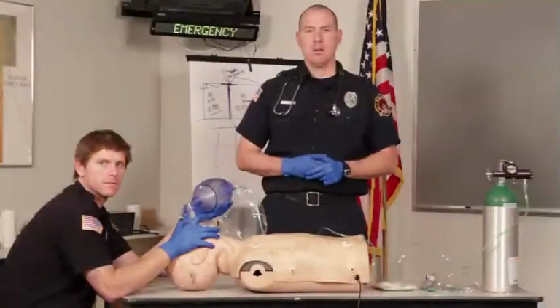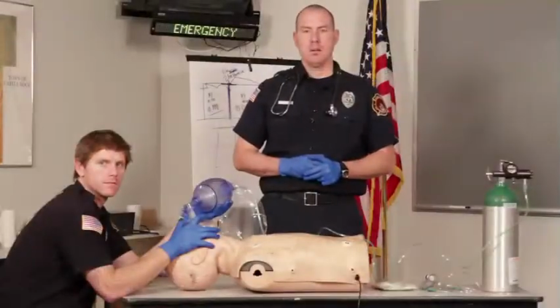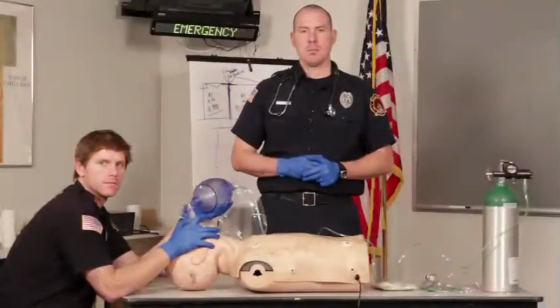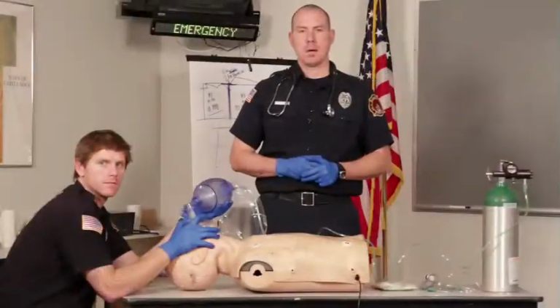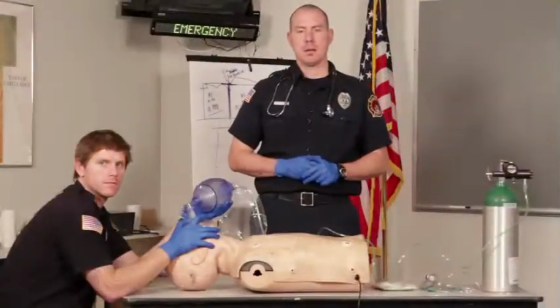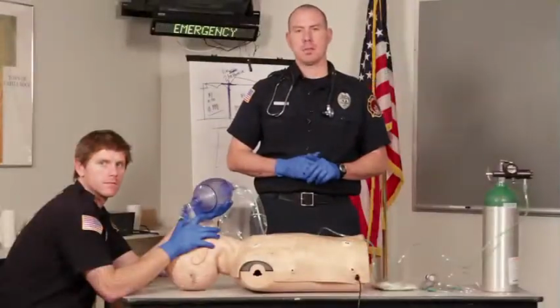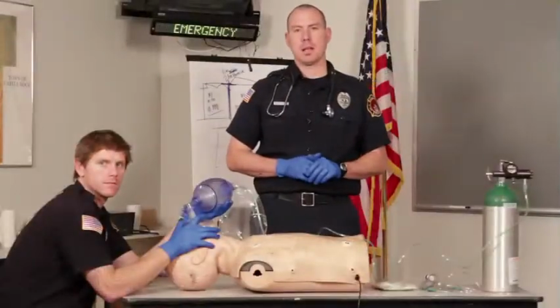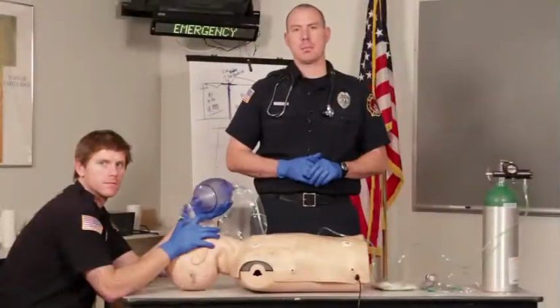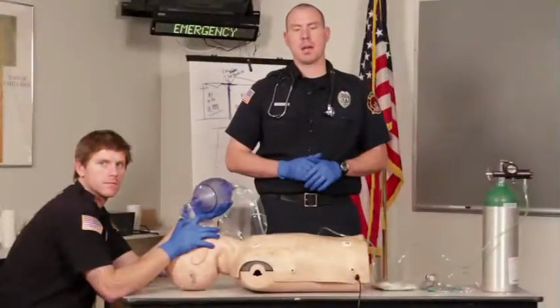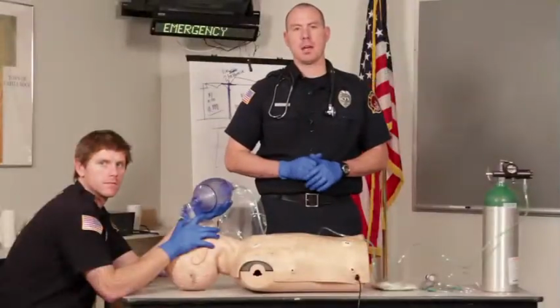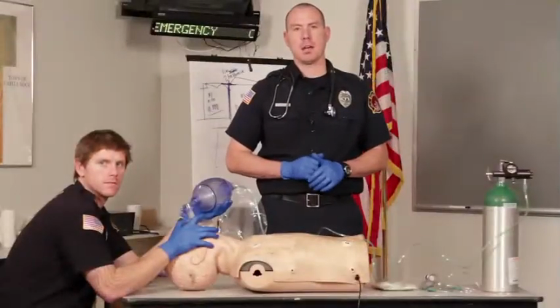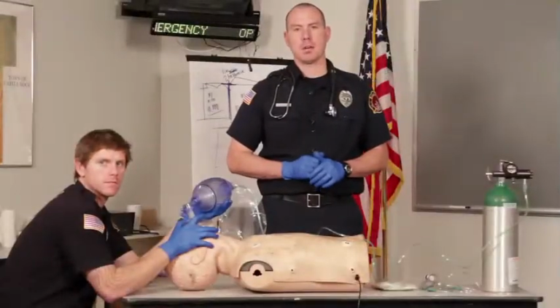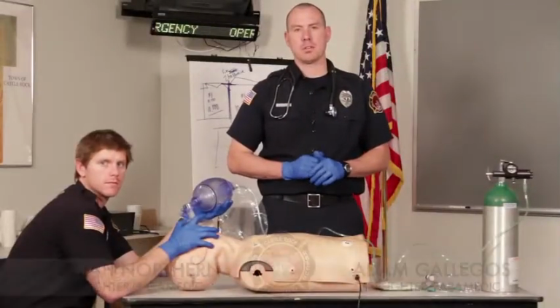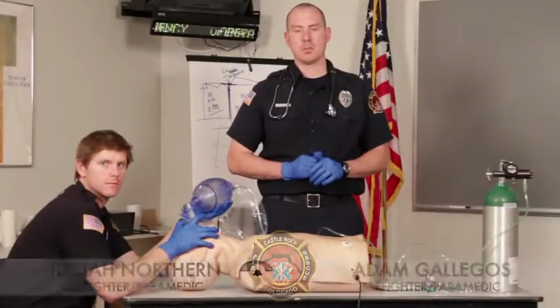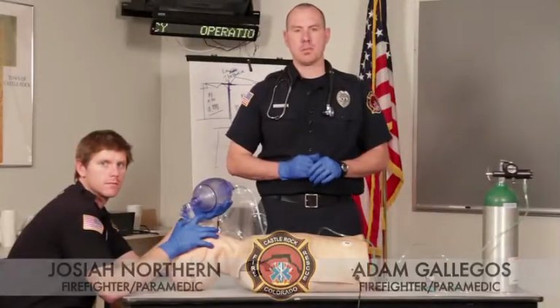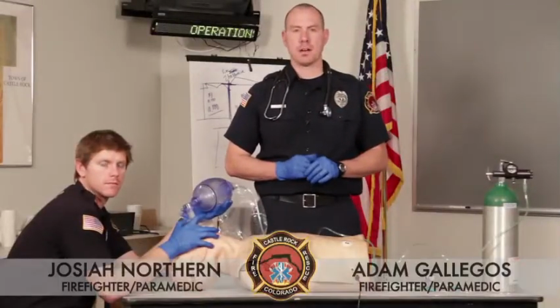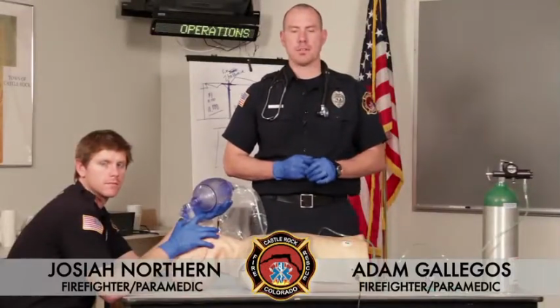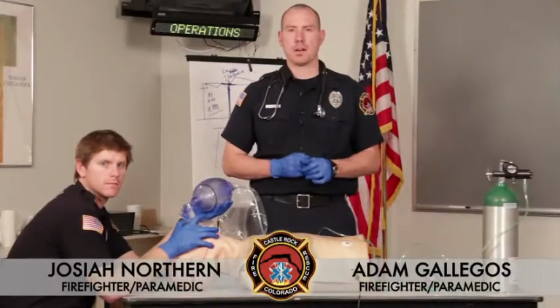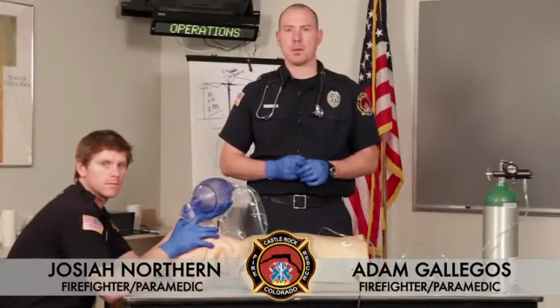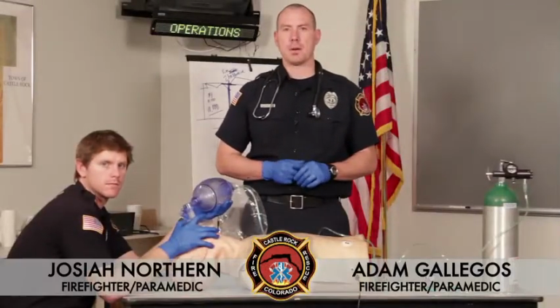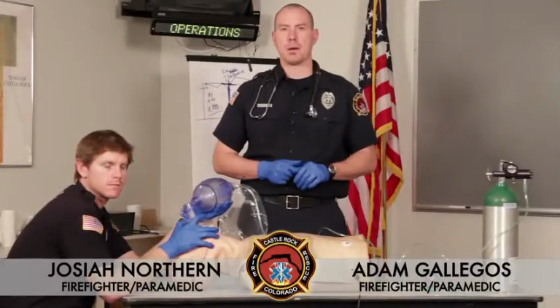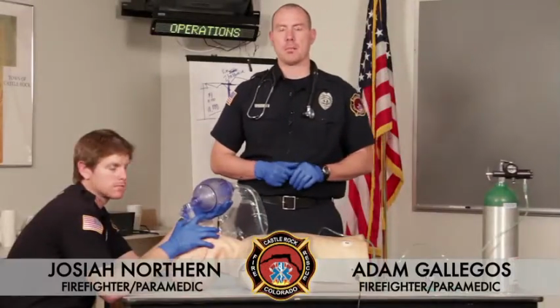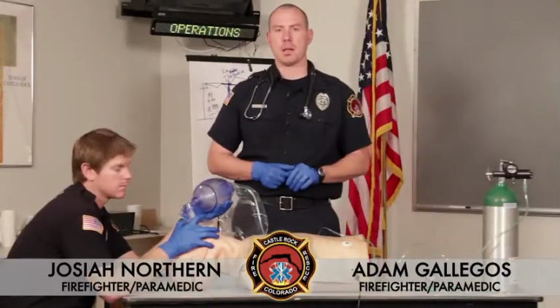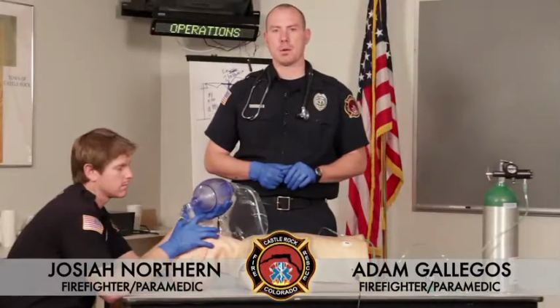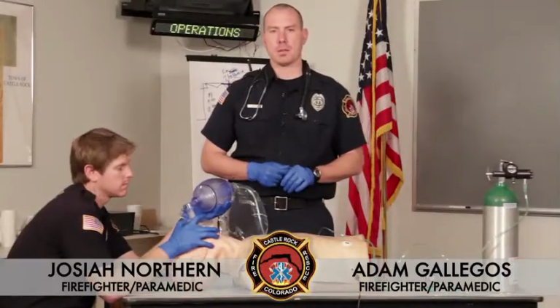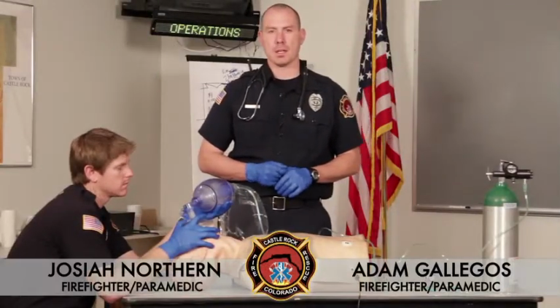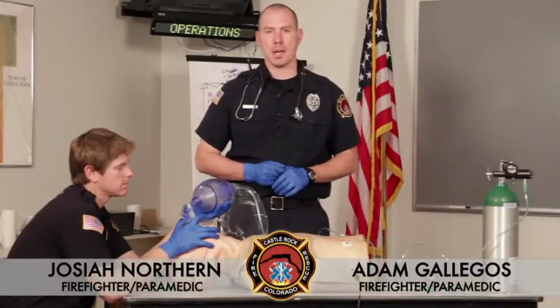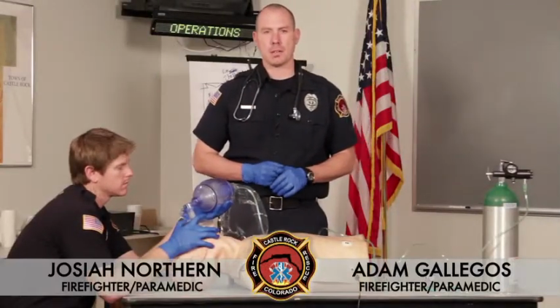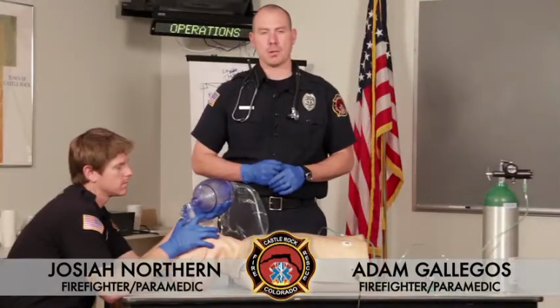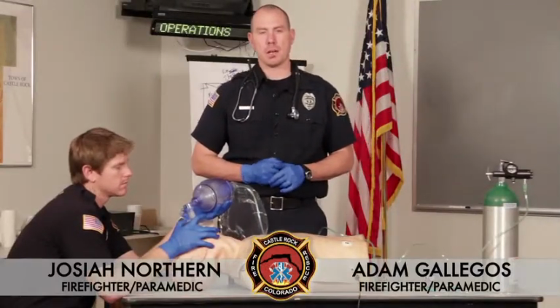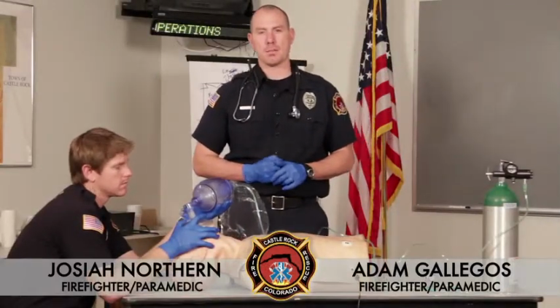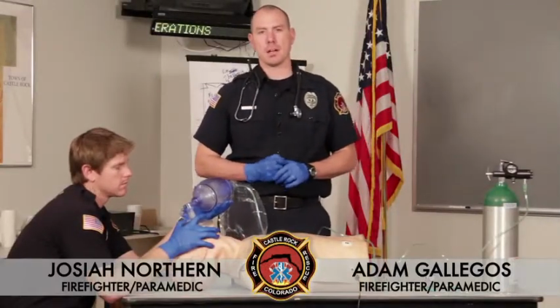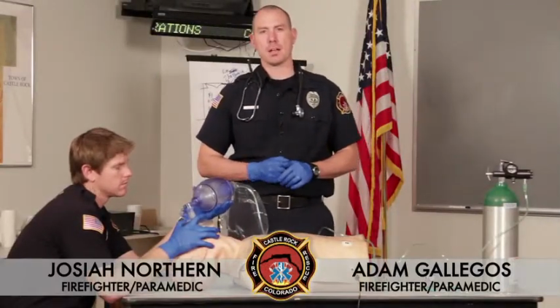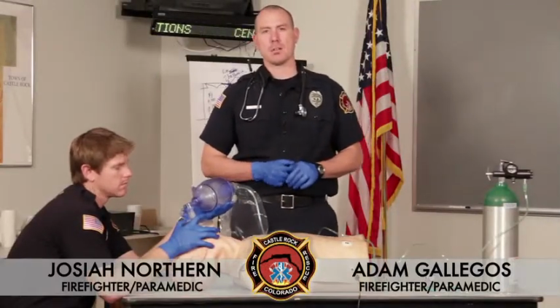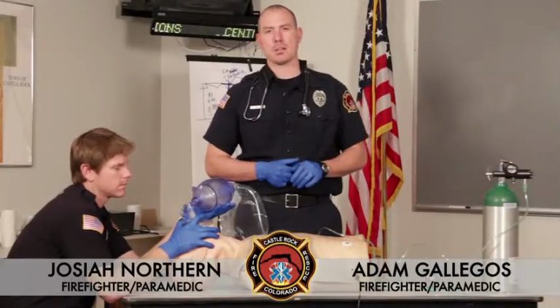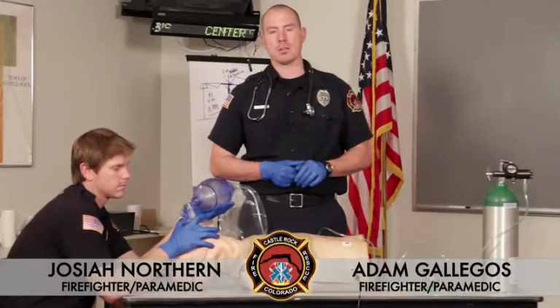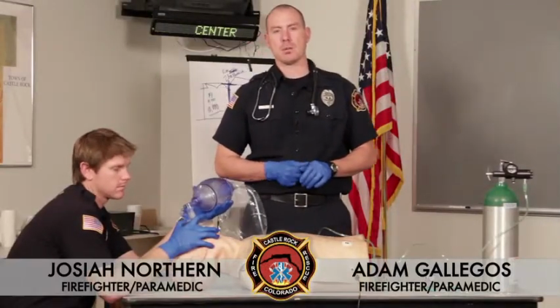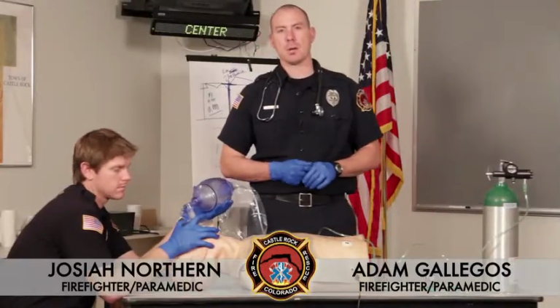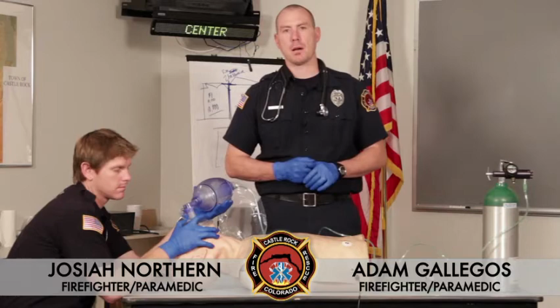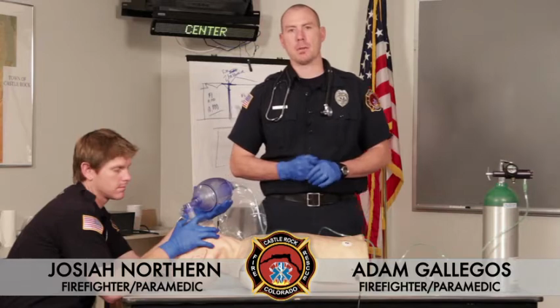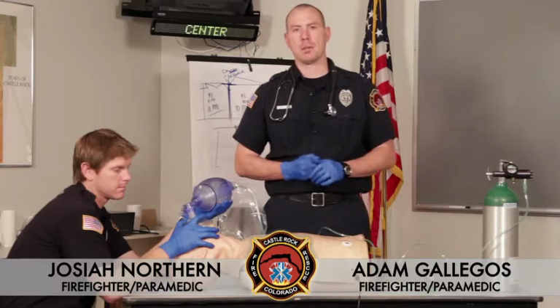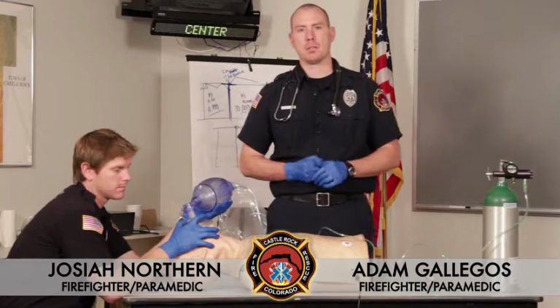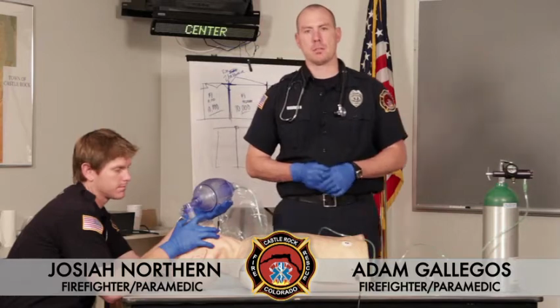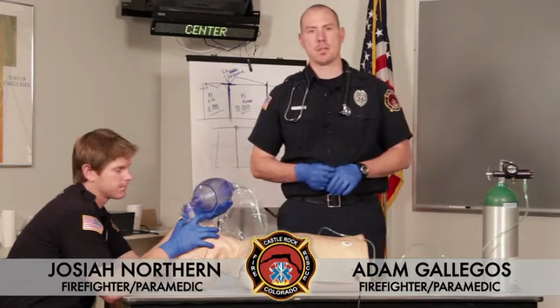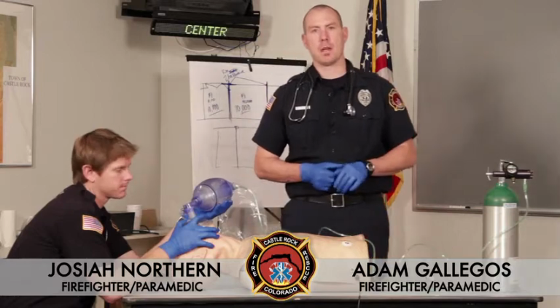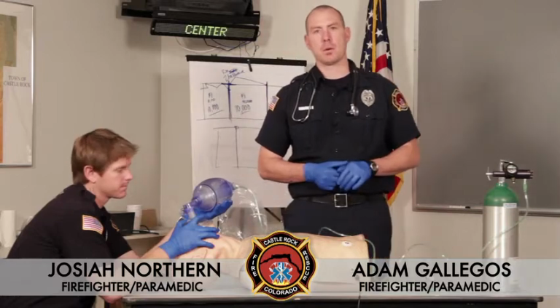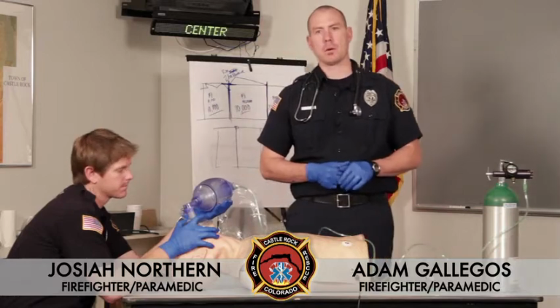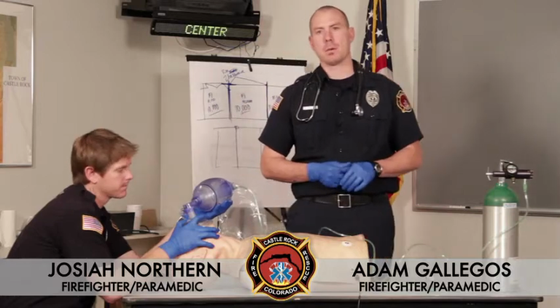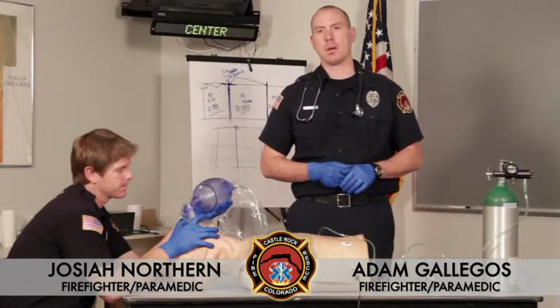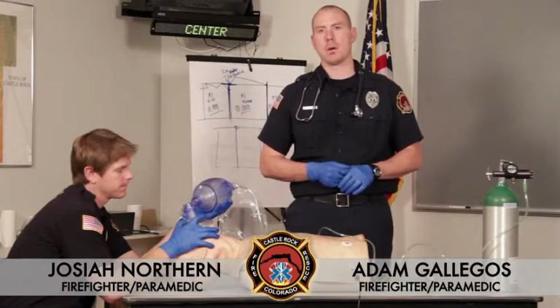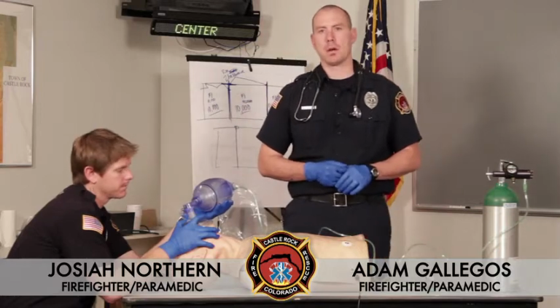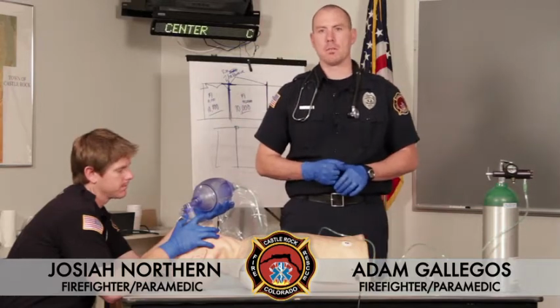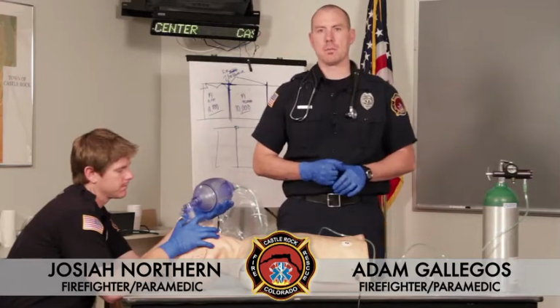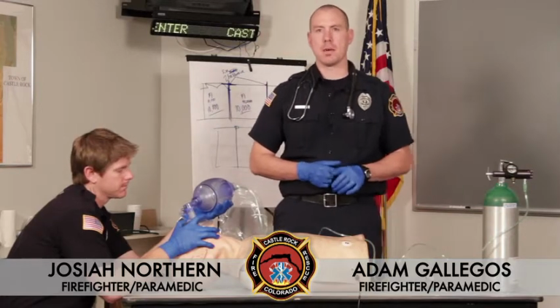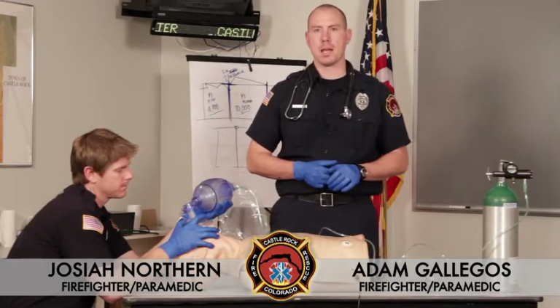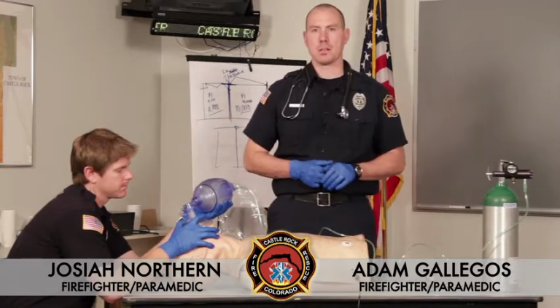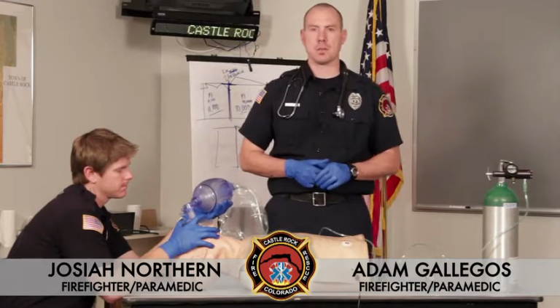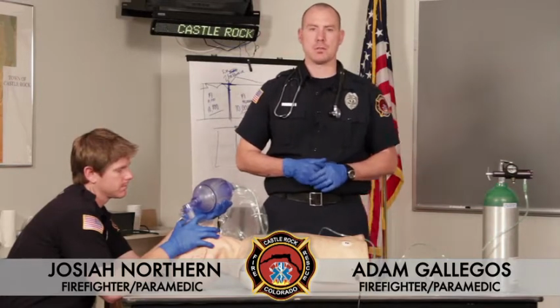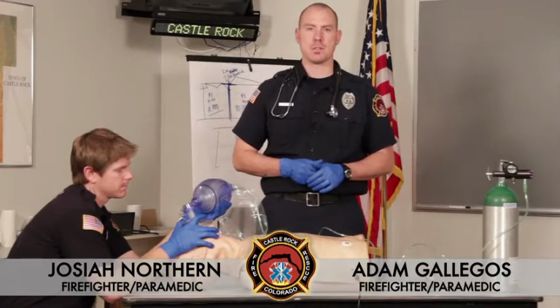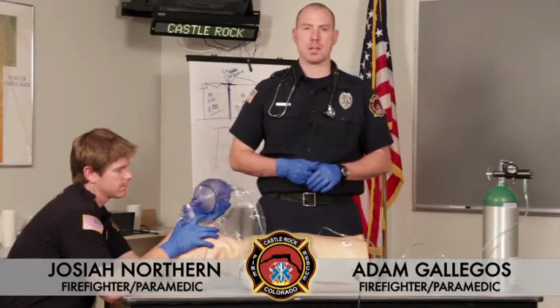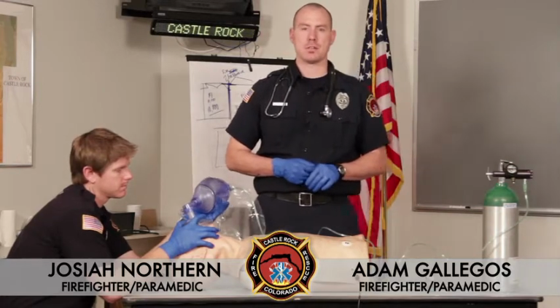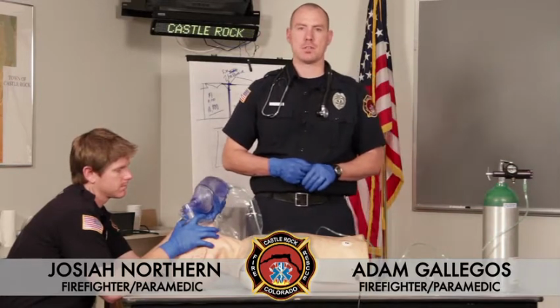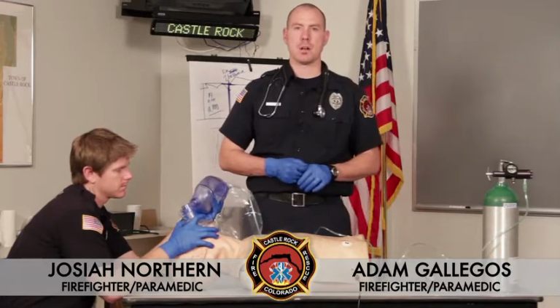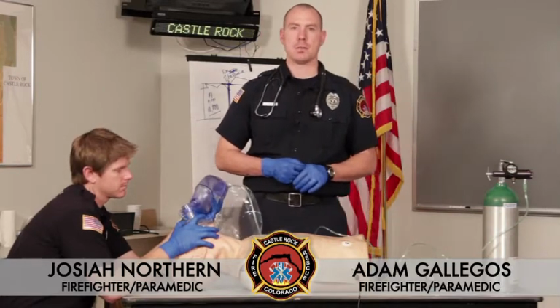My name is Adam Gallegos. I'm a firefighter paramedic with the Castle Rock Fire and Rescue Department. Today we're going to be going over management of chest trauma.